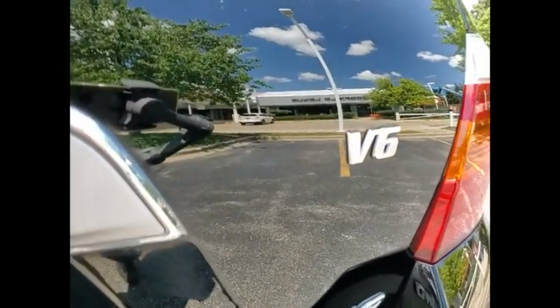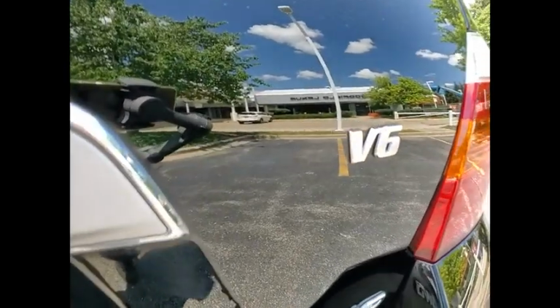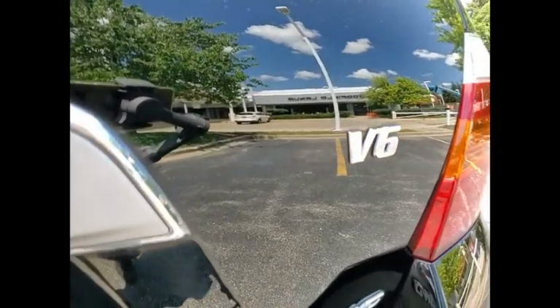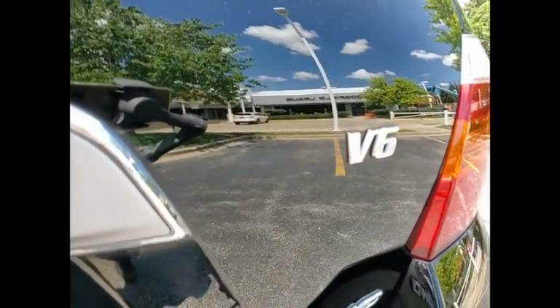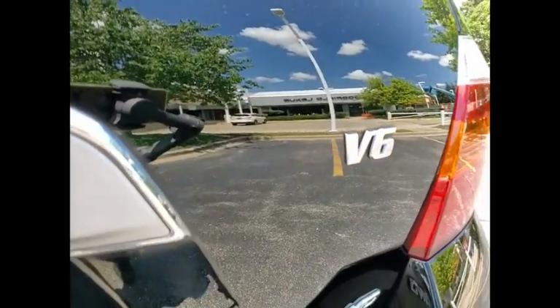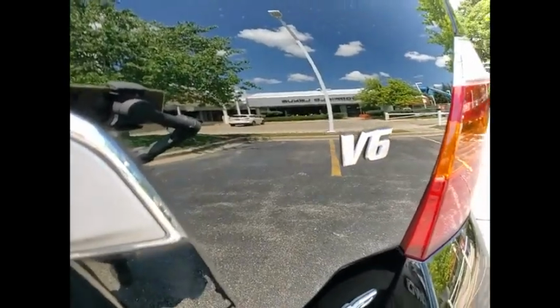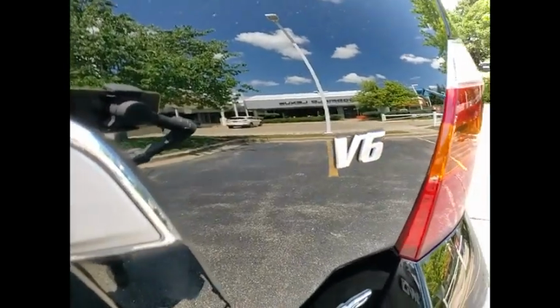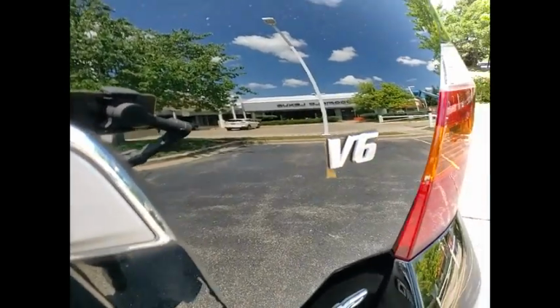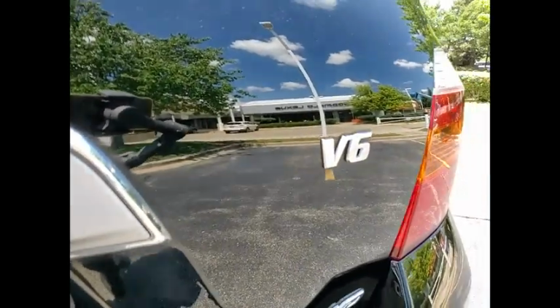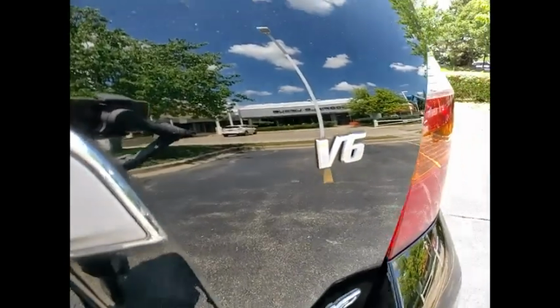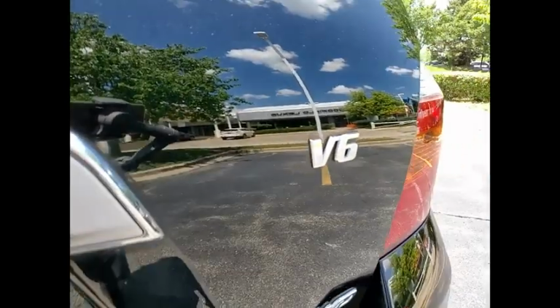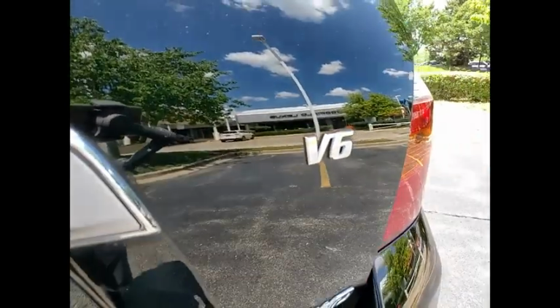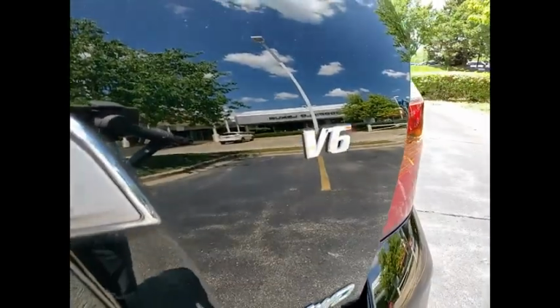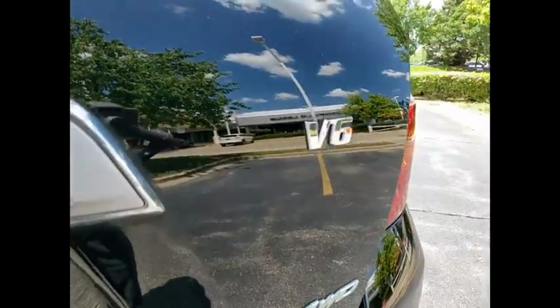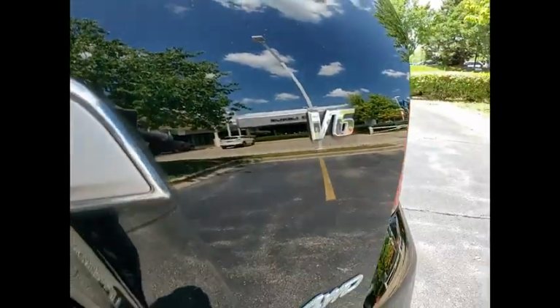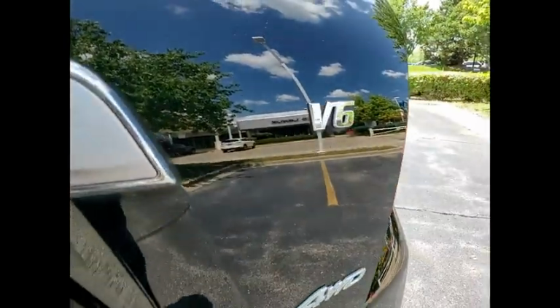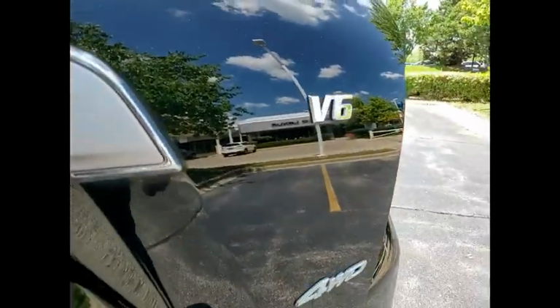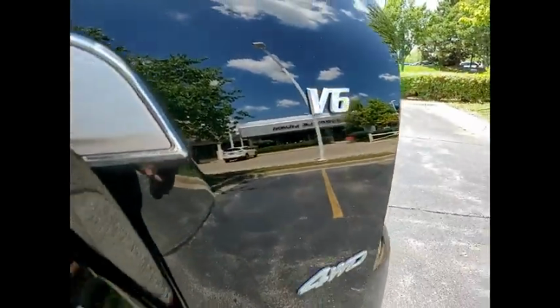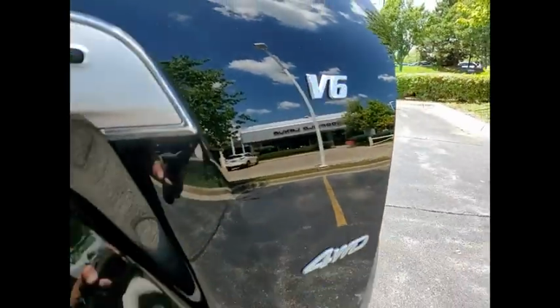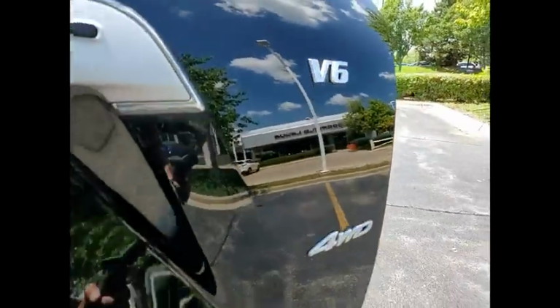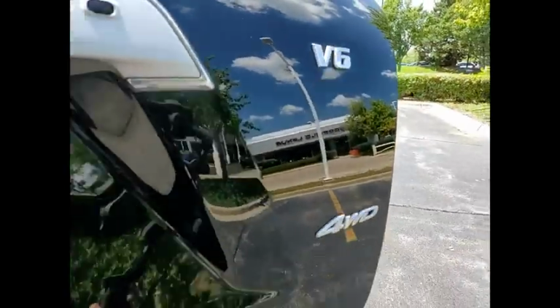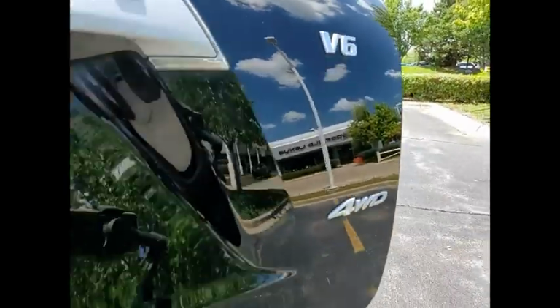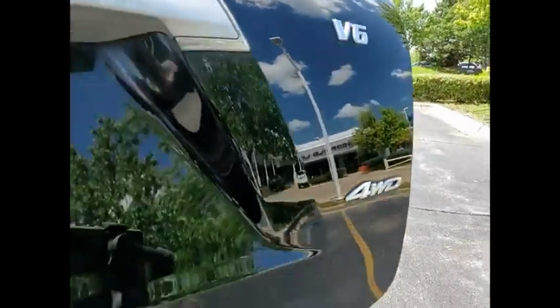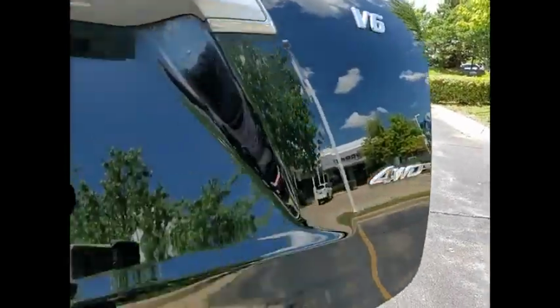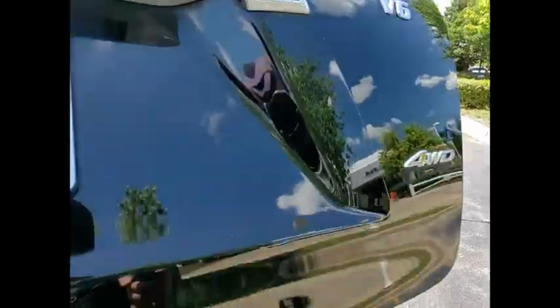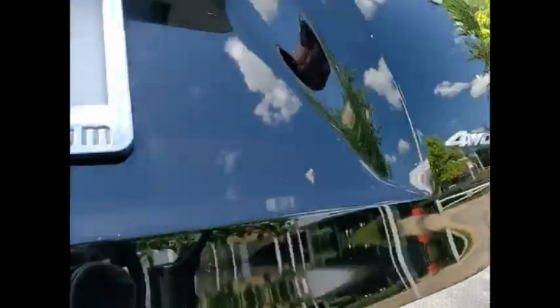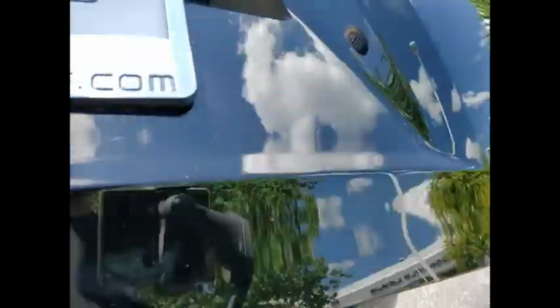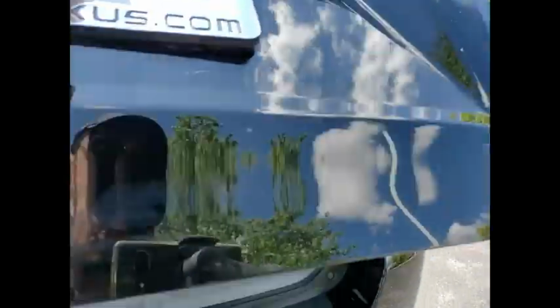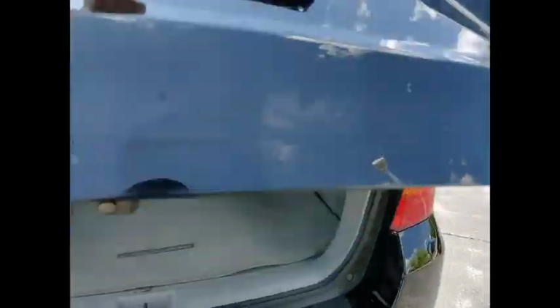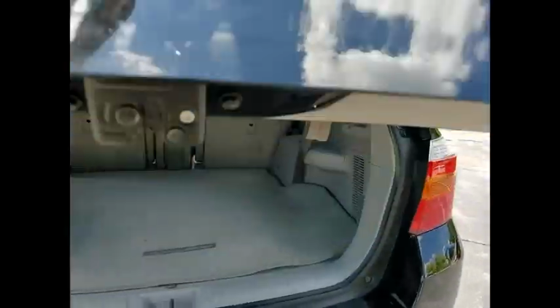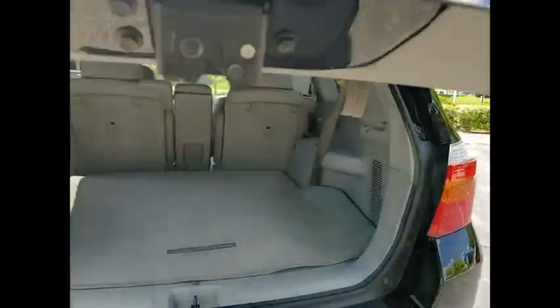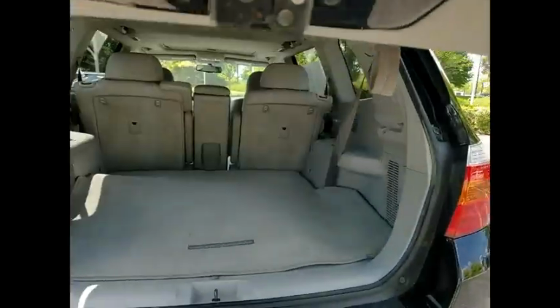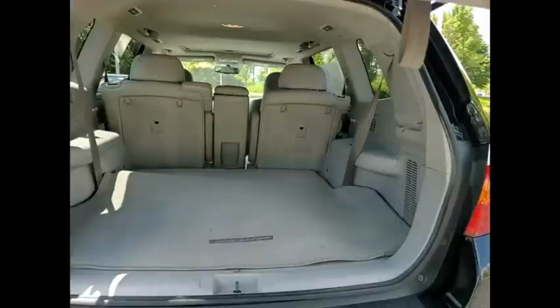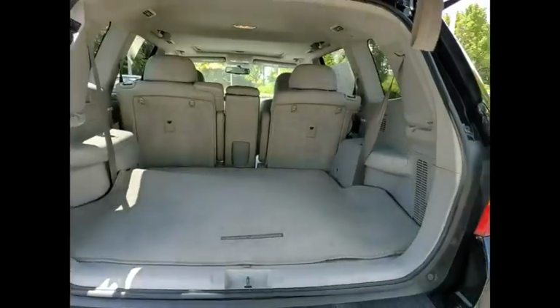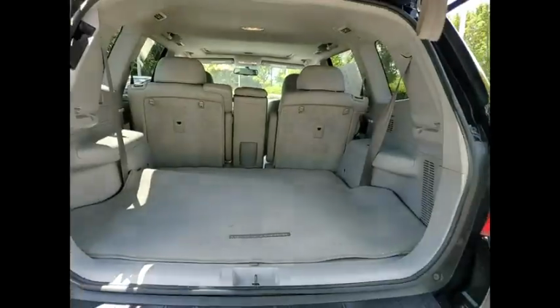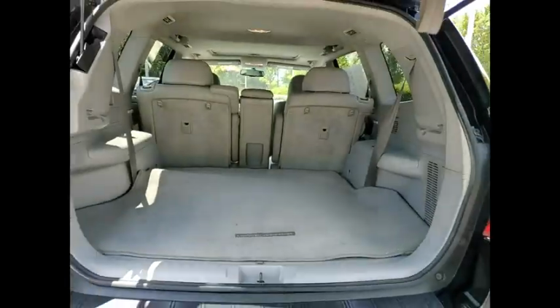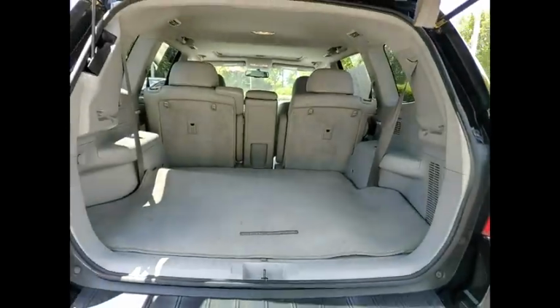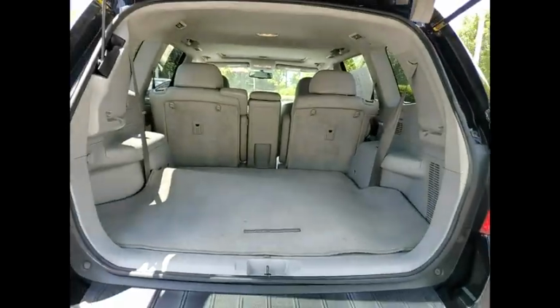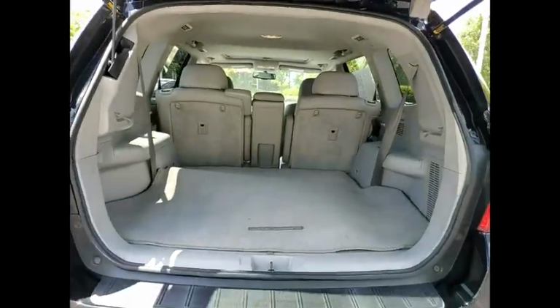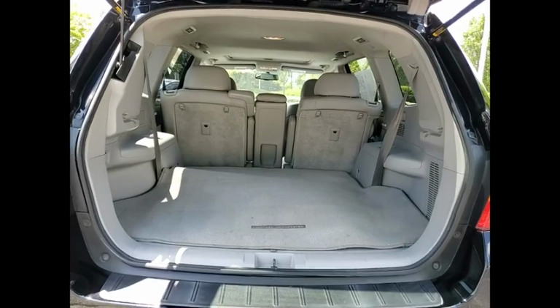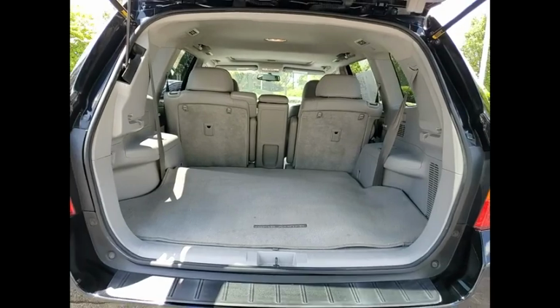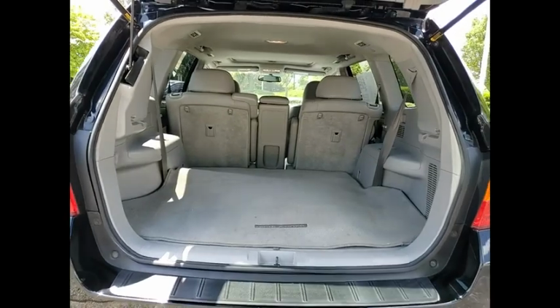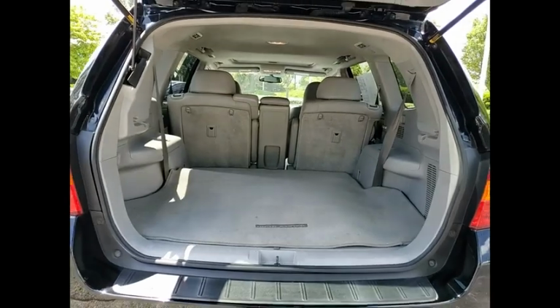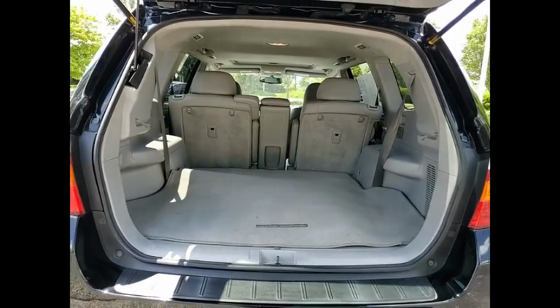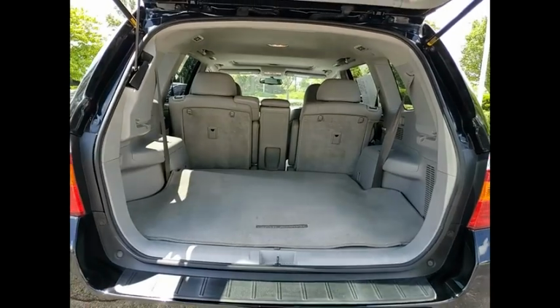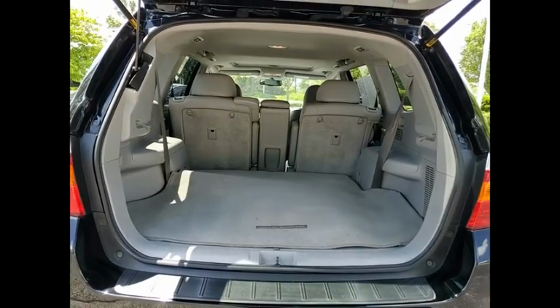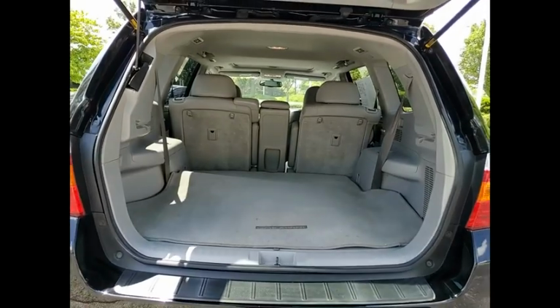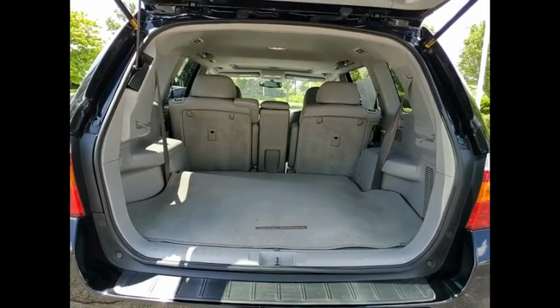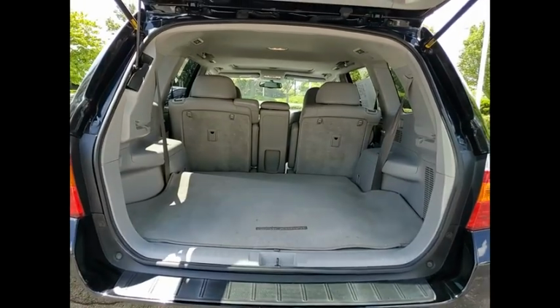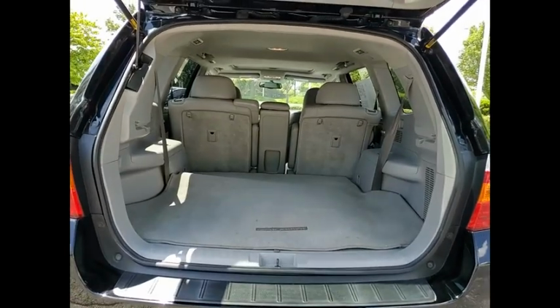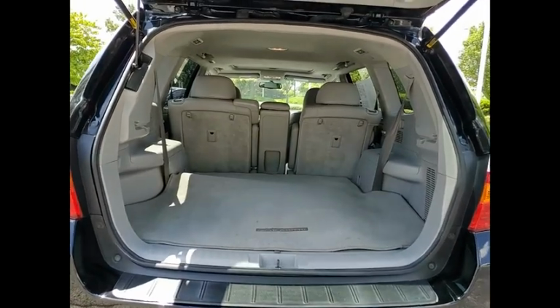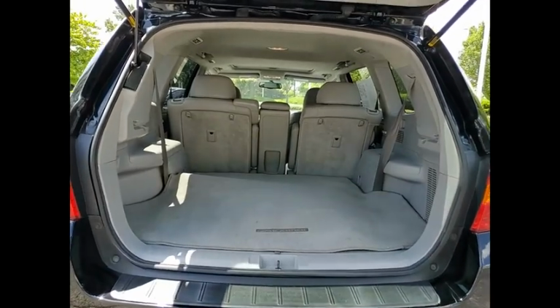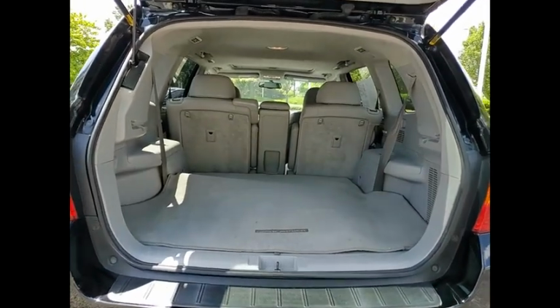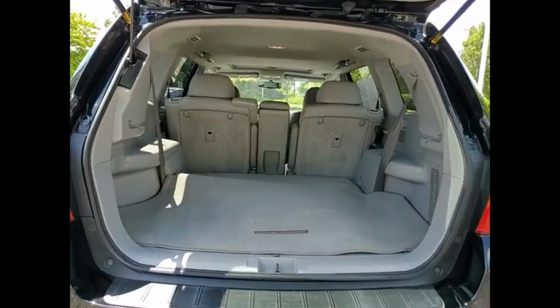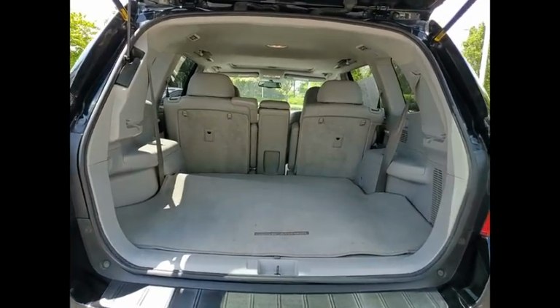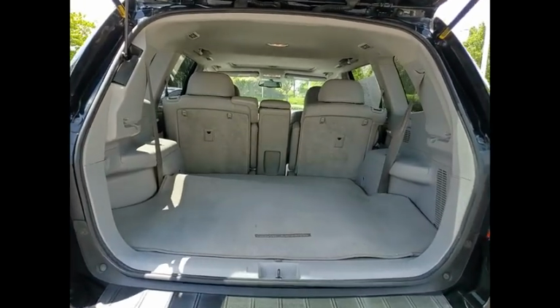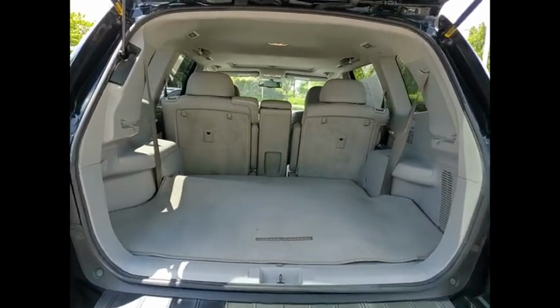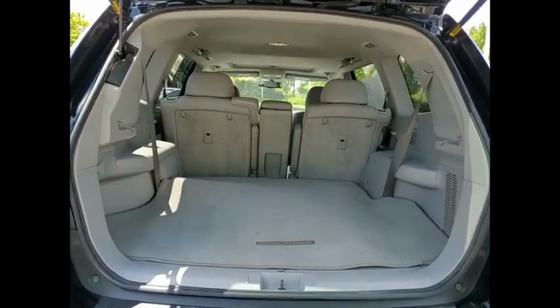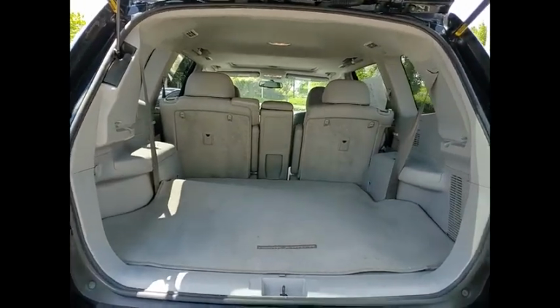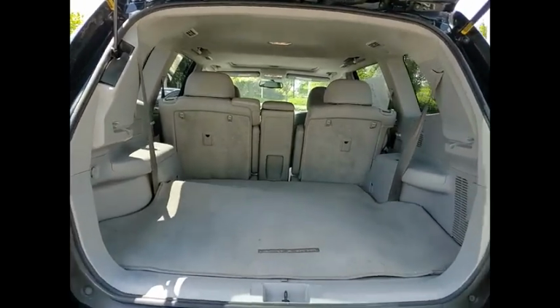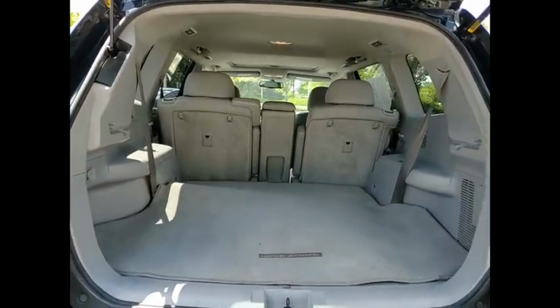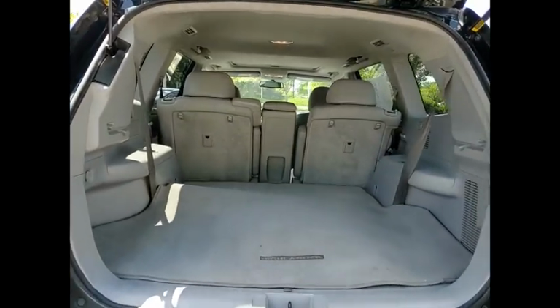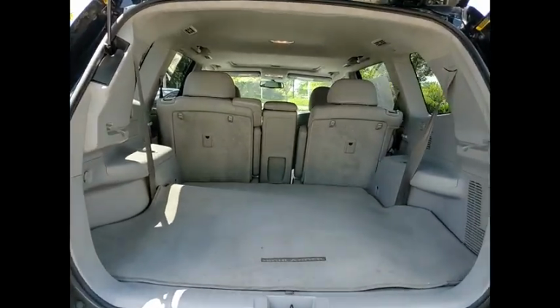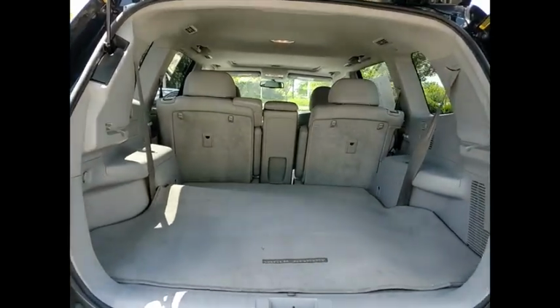This vehicle has less than 110,000 miles. Here are some of this vehicle's great options: Hill Descent Control,